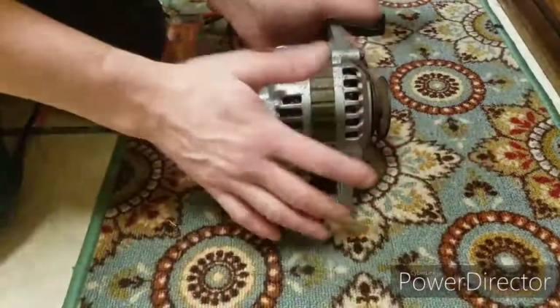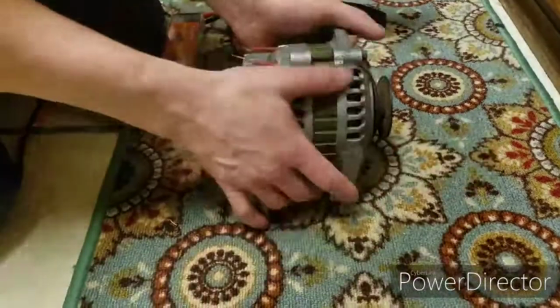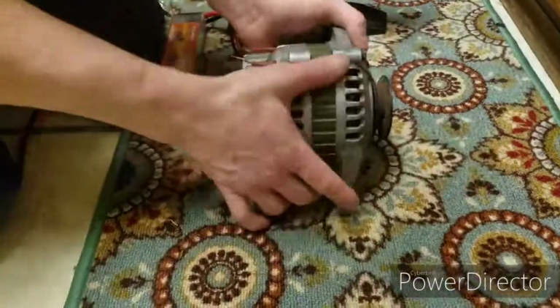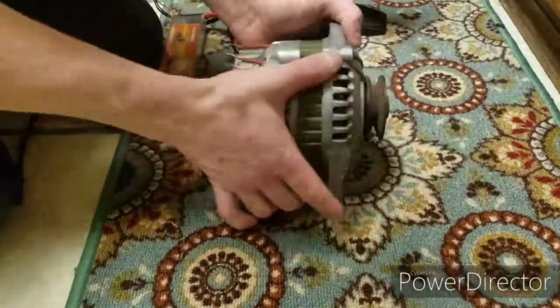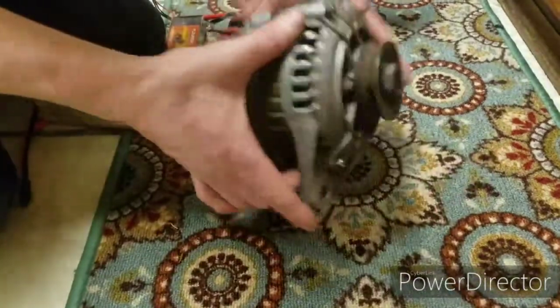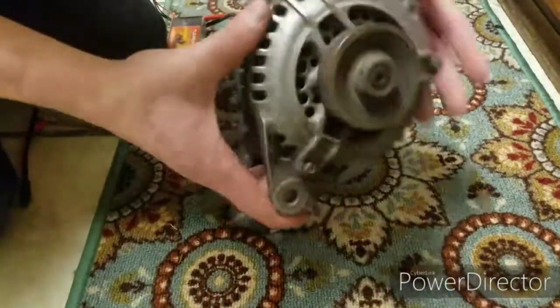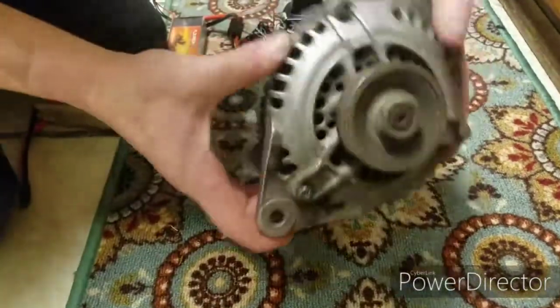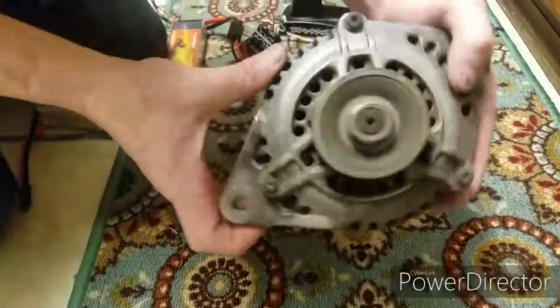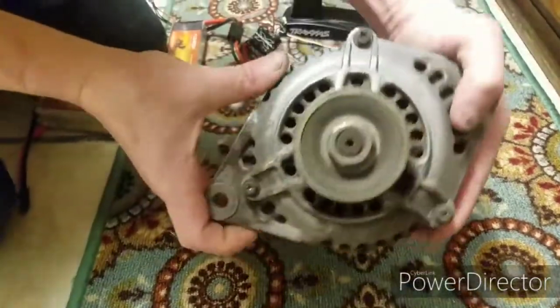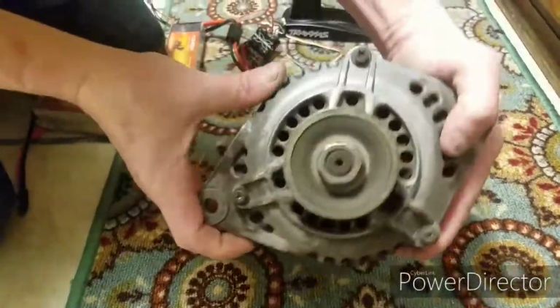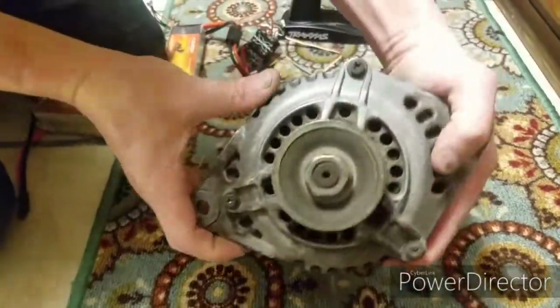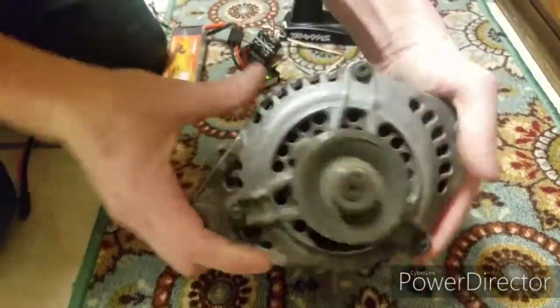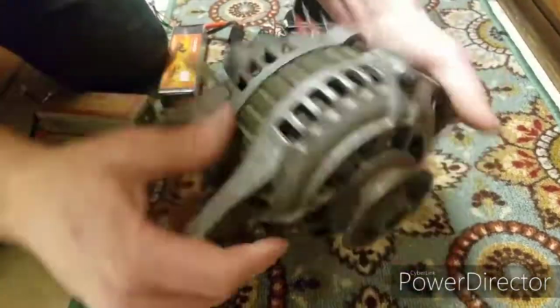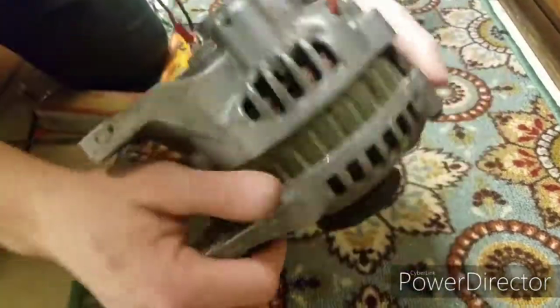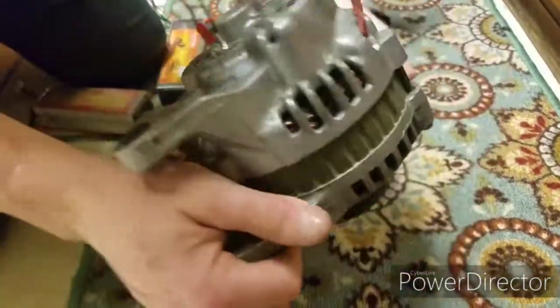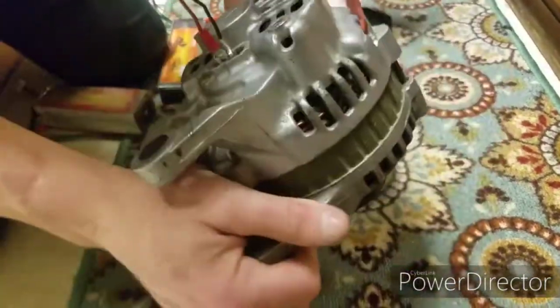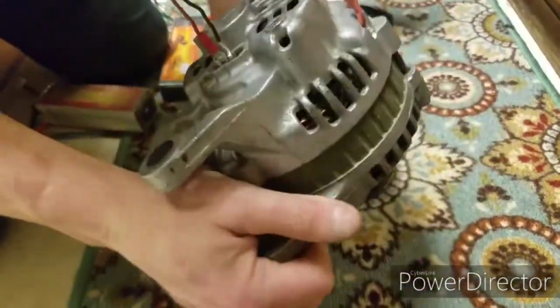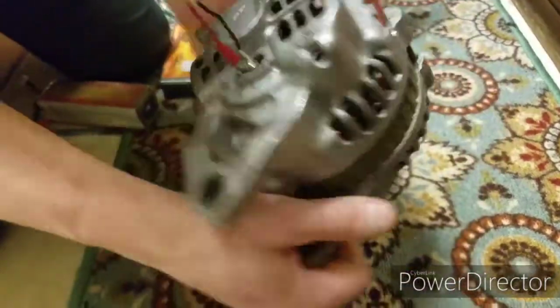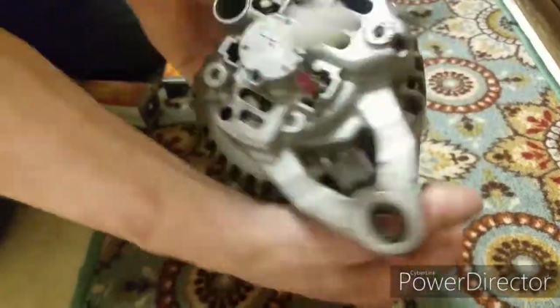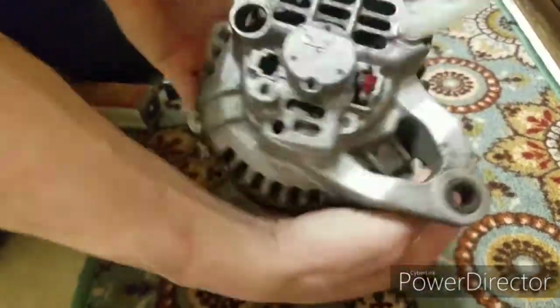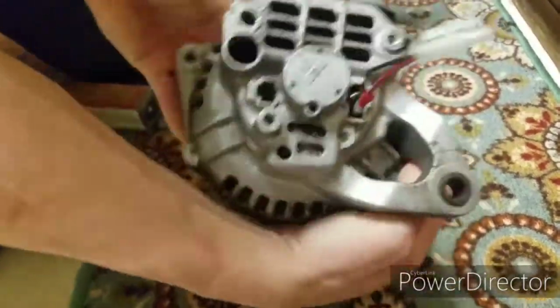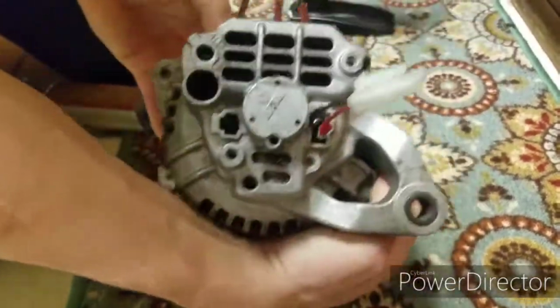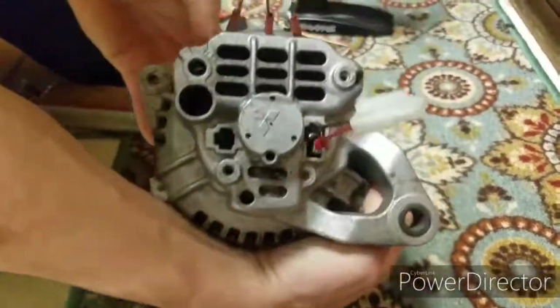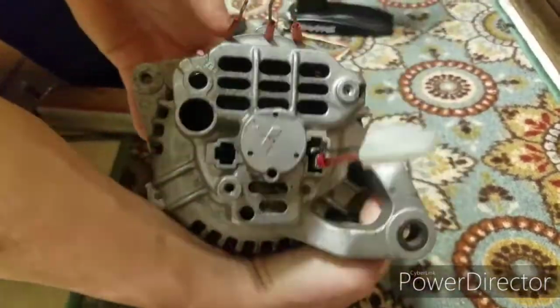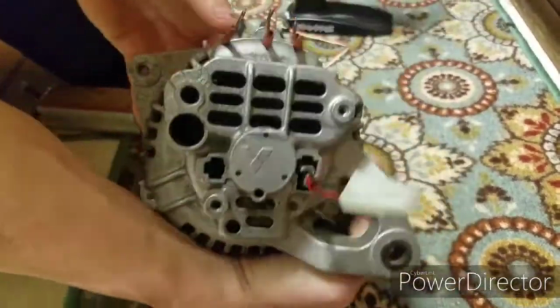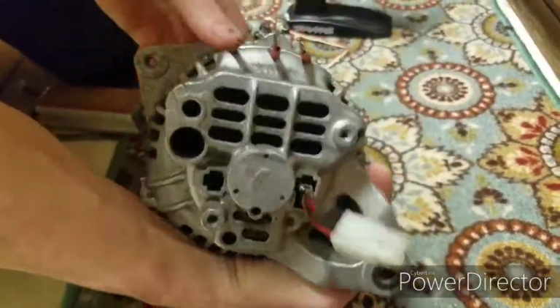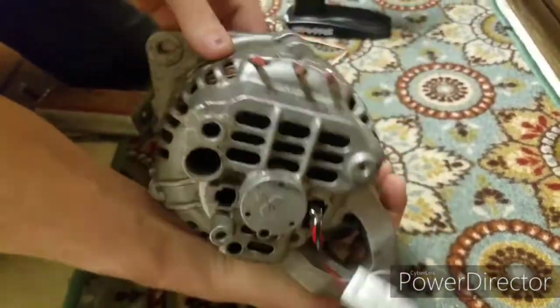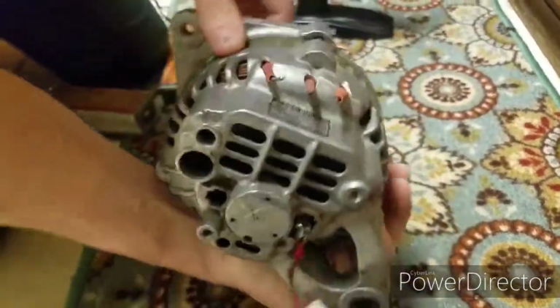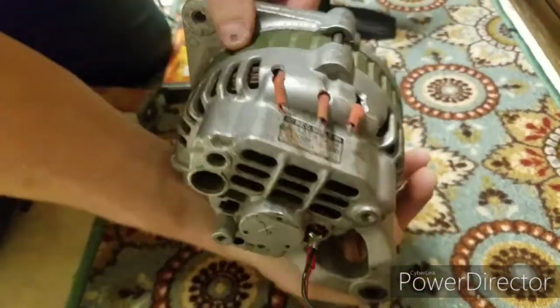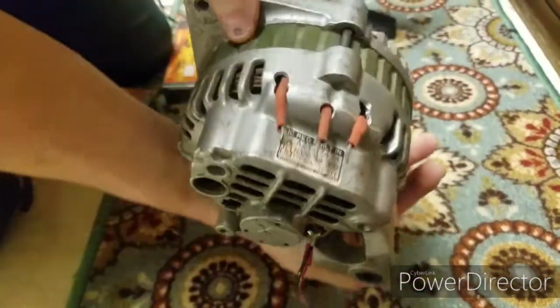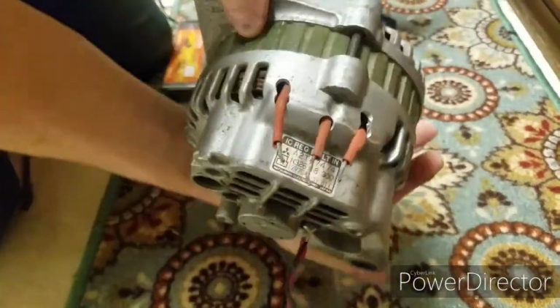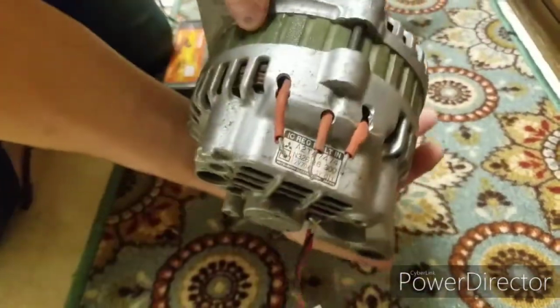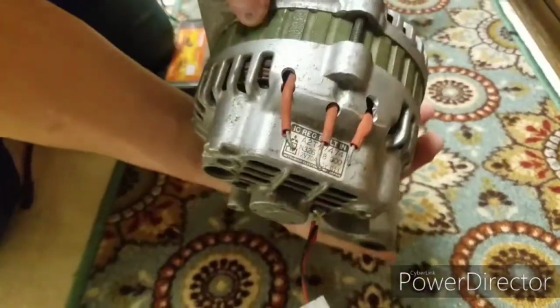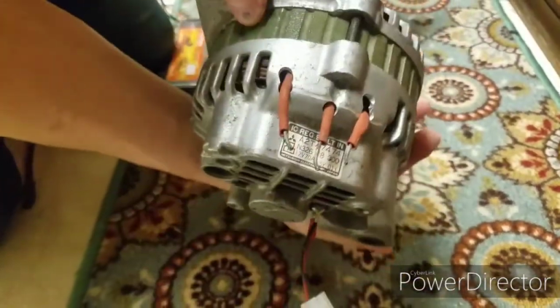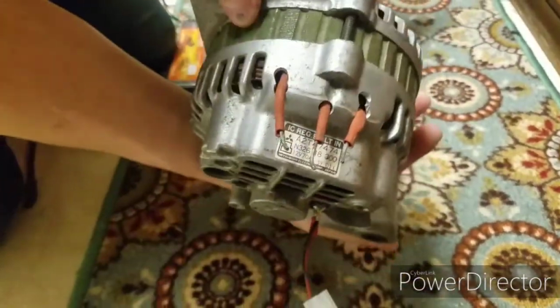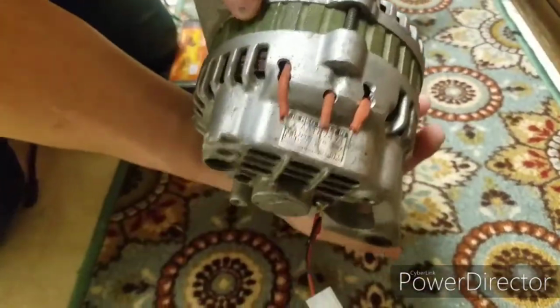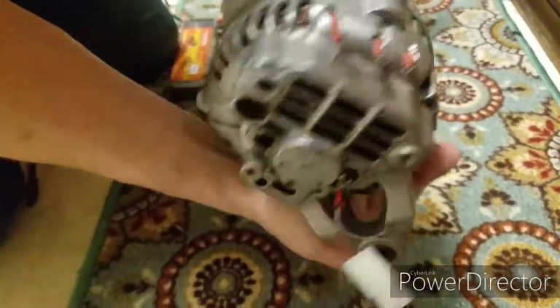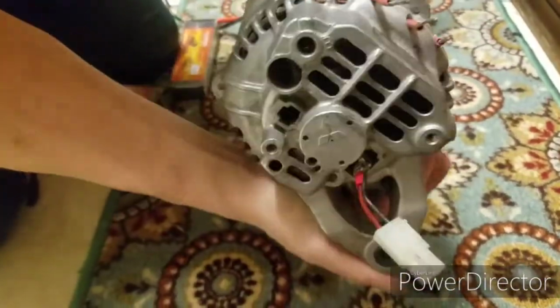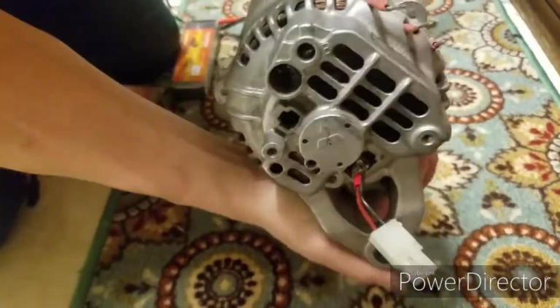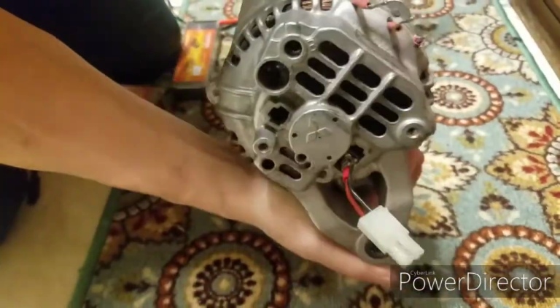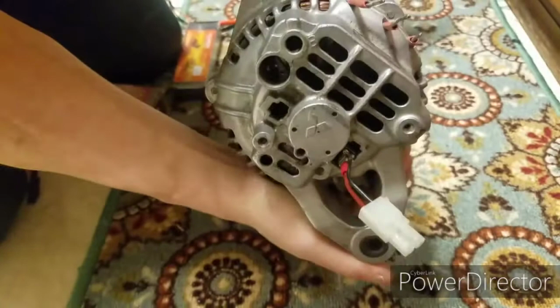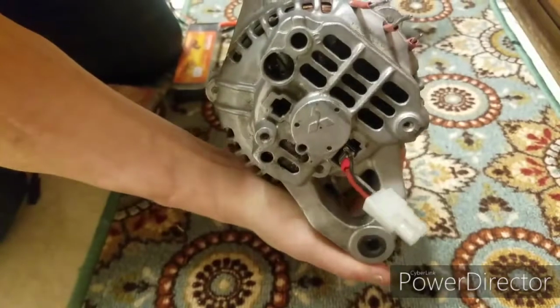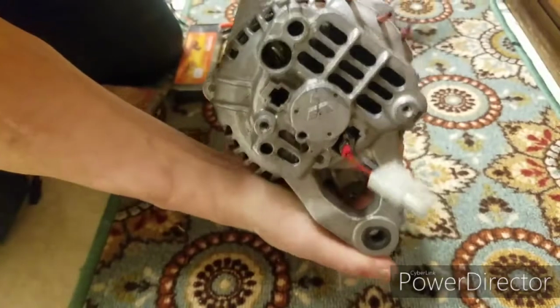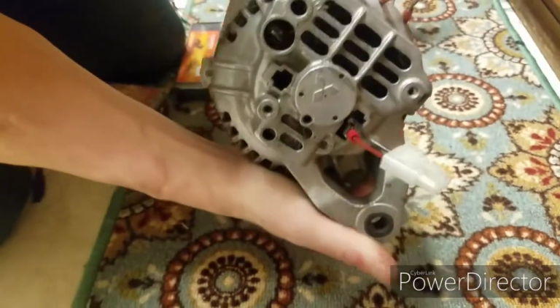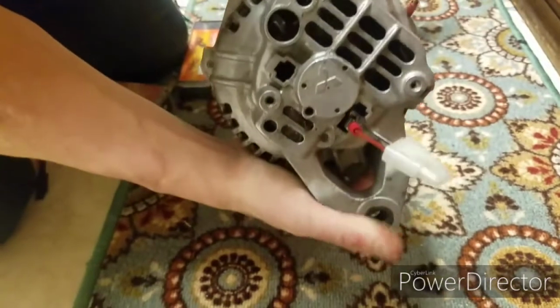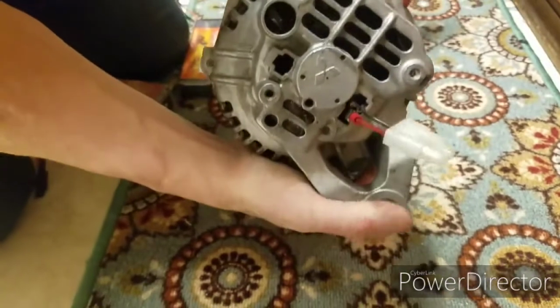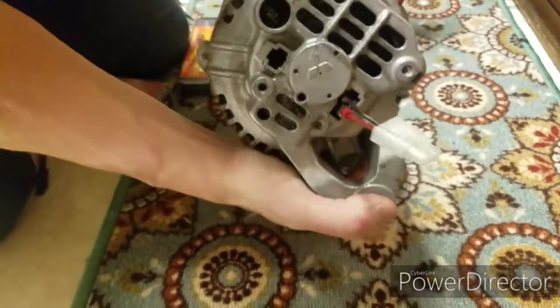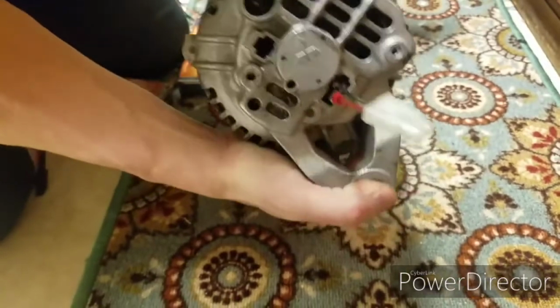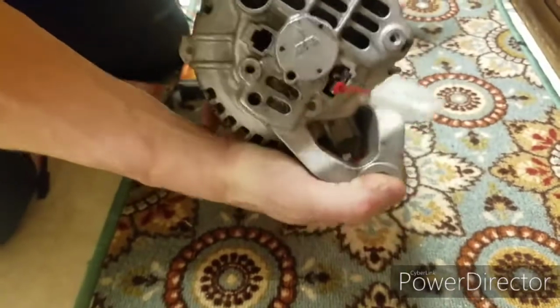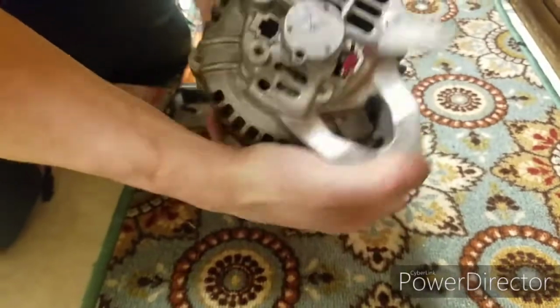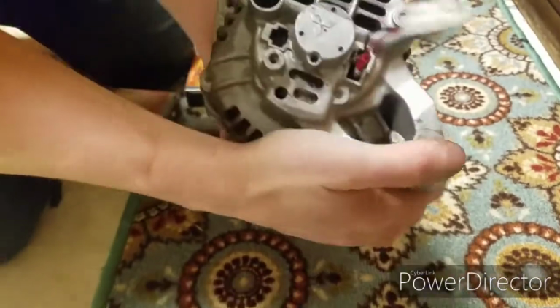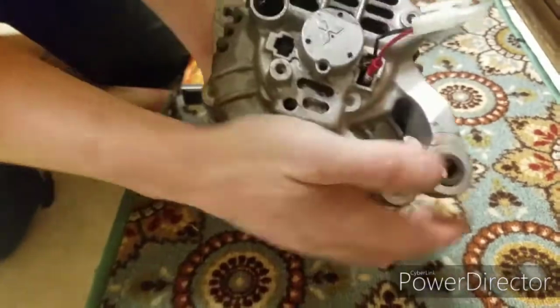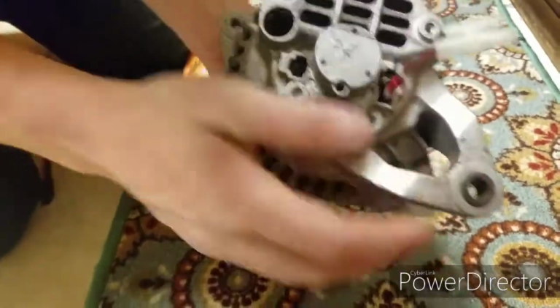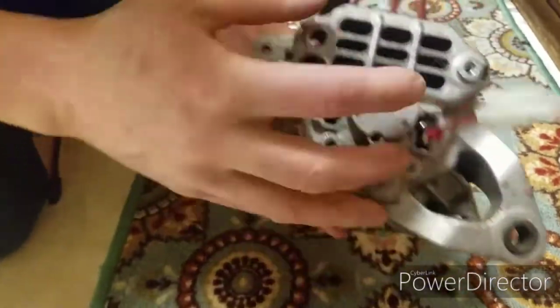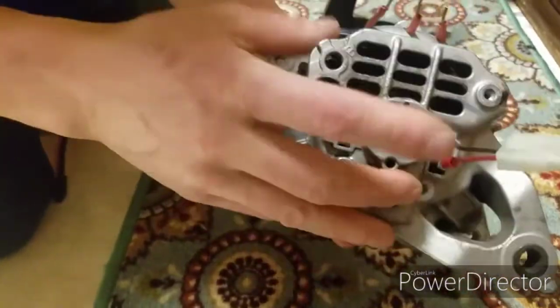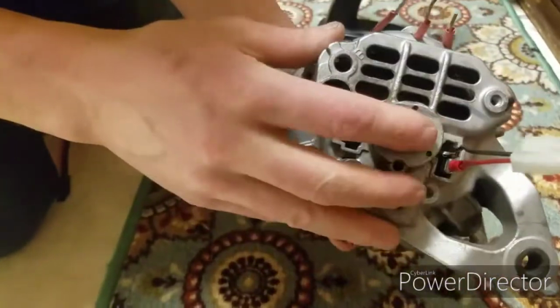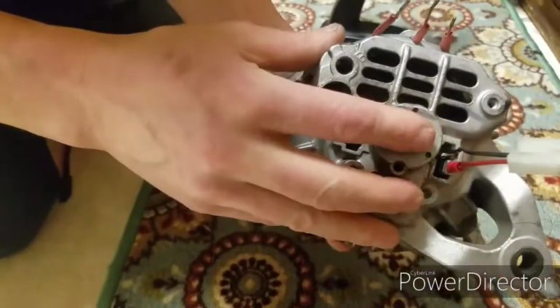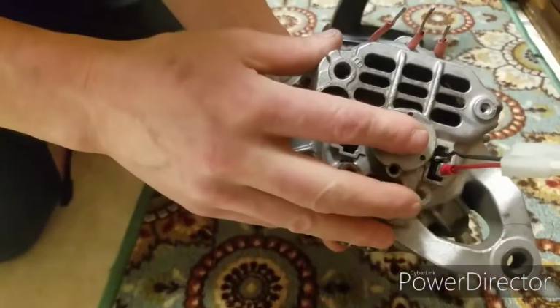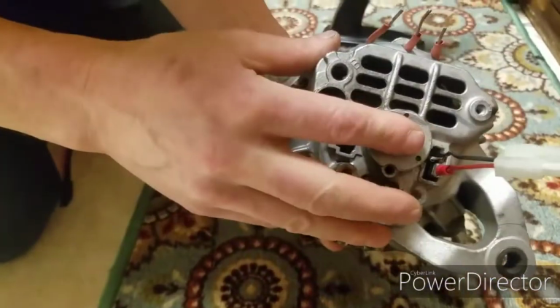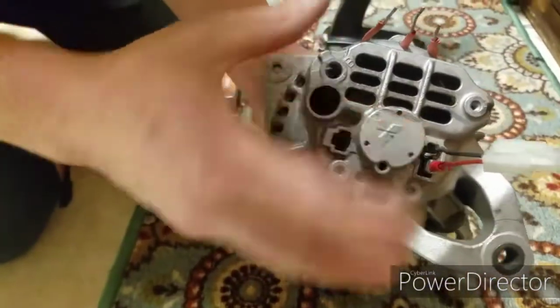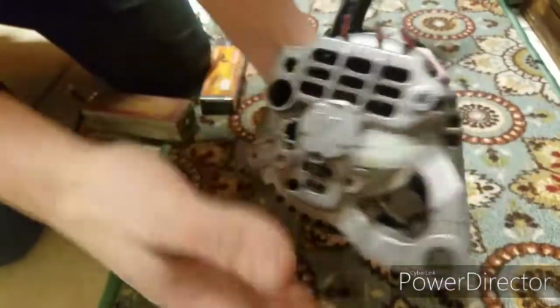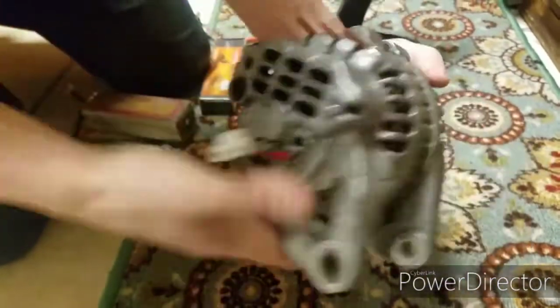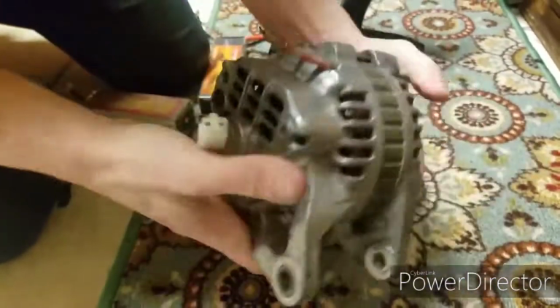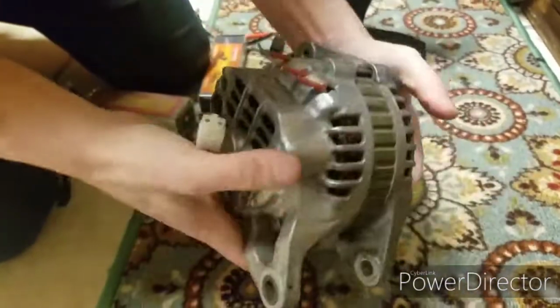So this is a car alternator, and I have turned it into a brushless motor. It's made by Mitsubishi.